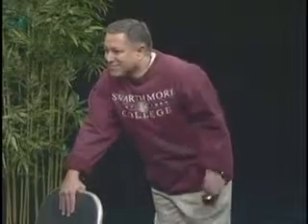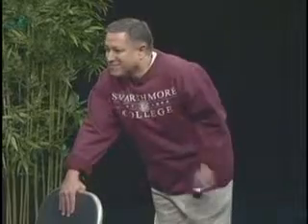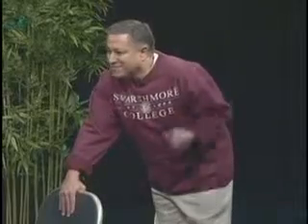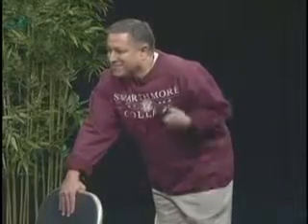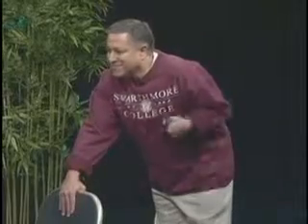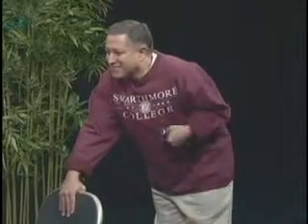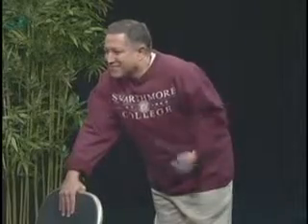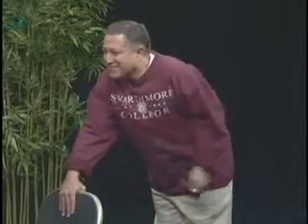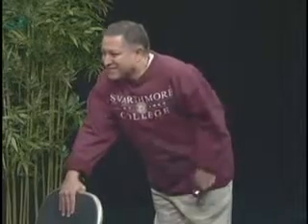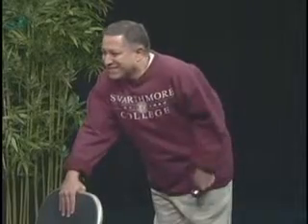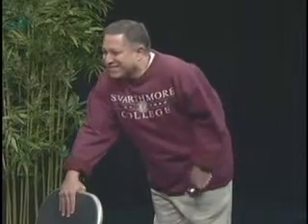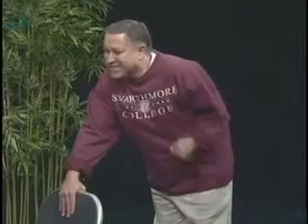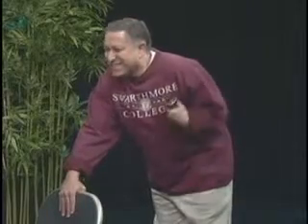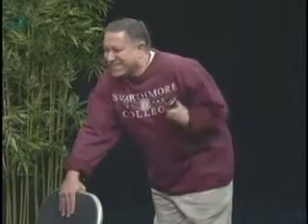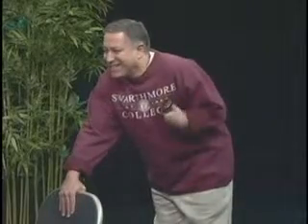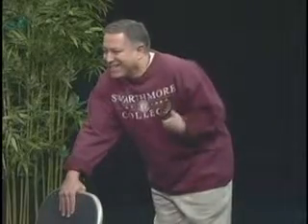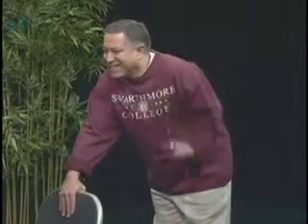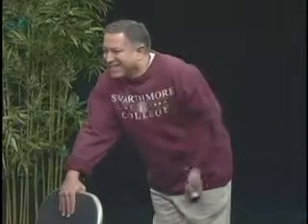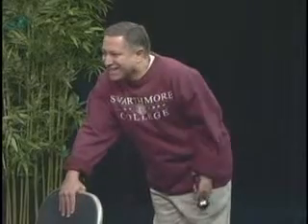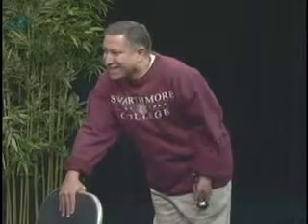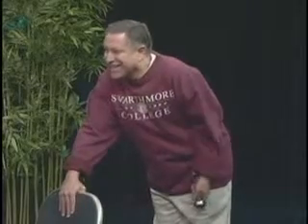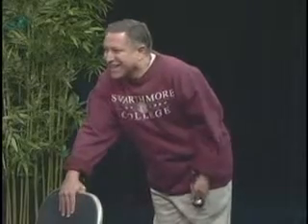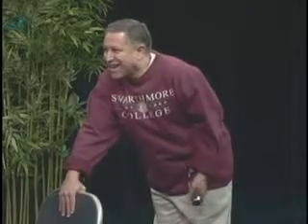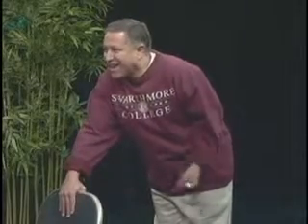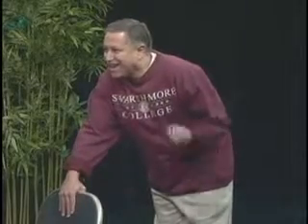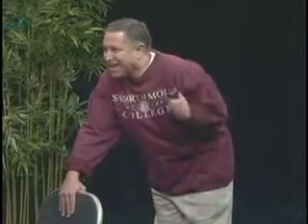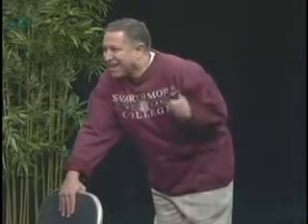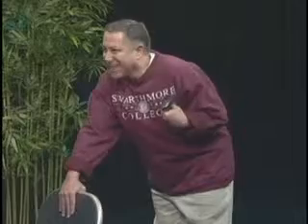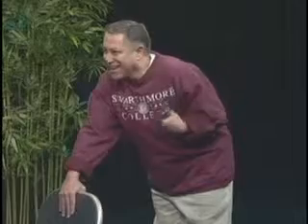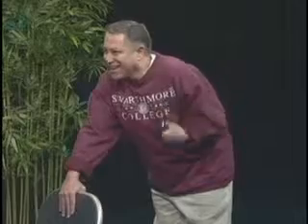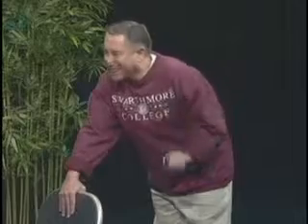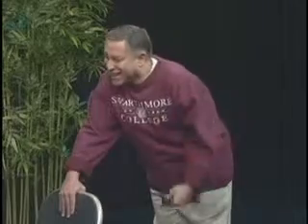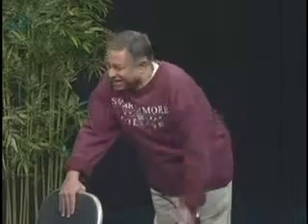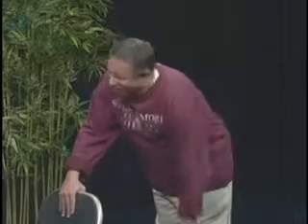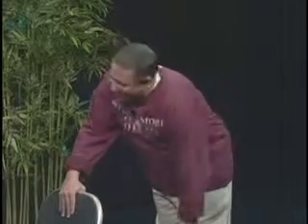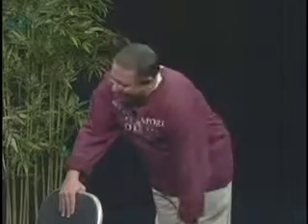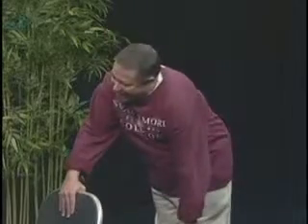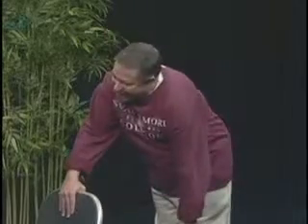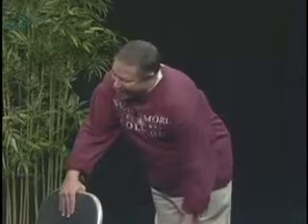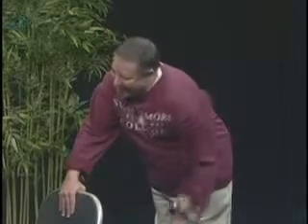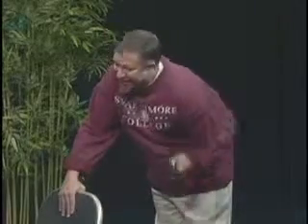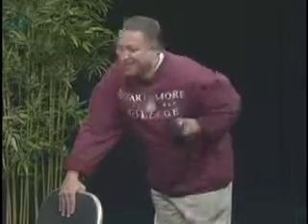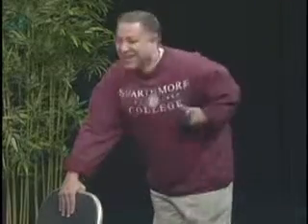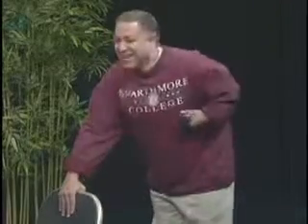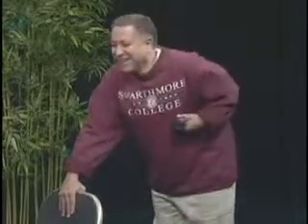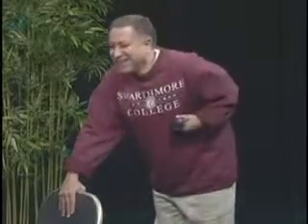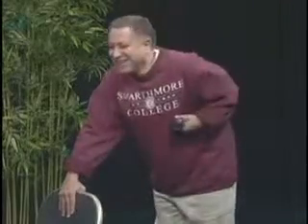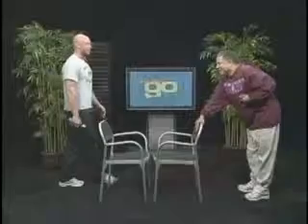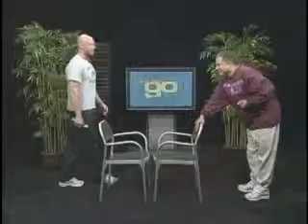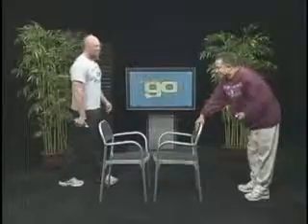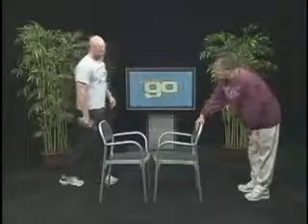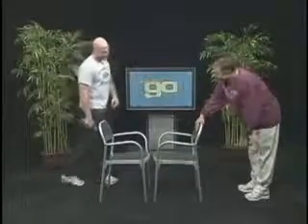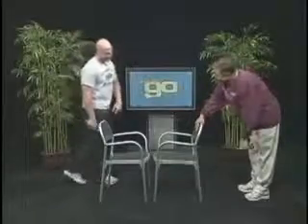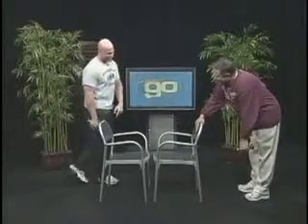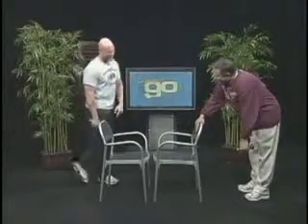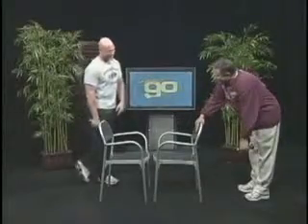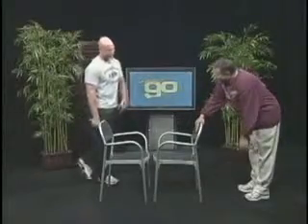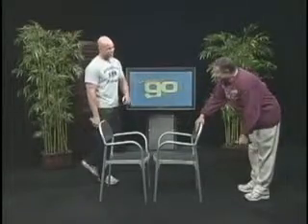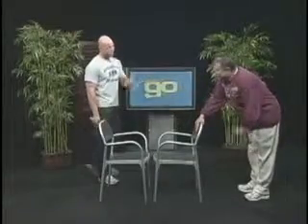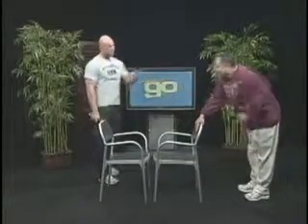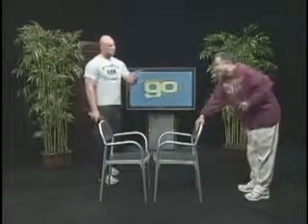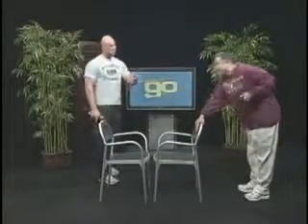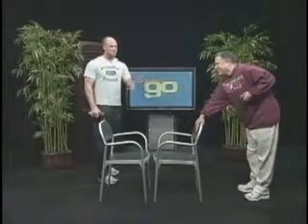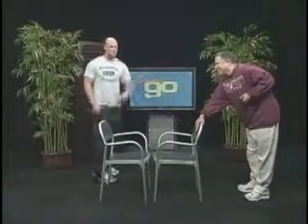This helps you lift boxes — anything we need to pick up, we'll be able to pick it up with our nice, strong arms. I say get your kids to do it. Get your kids to do it.